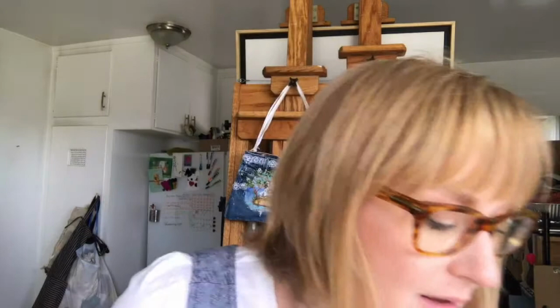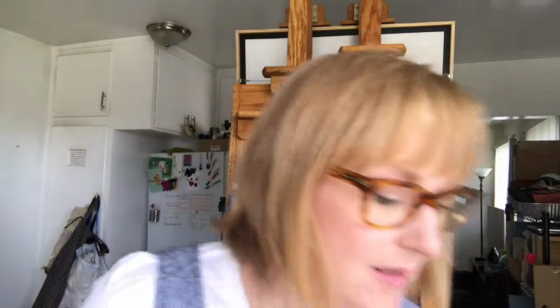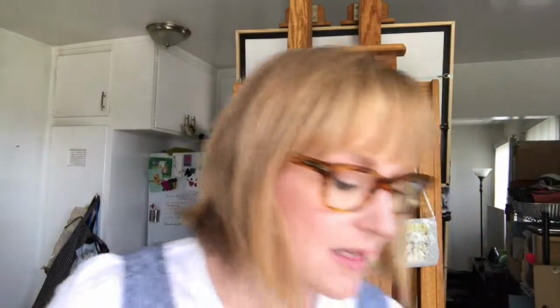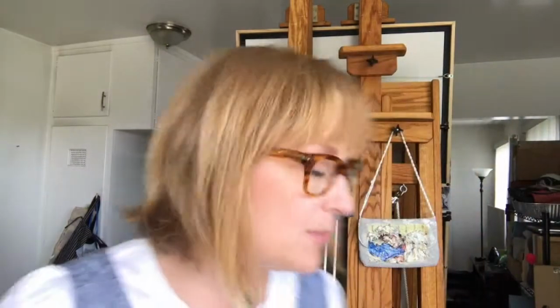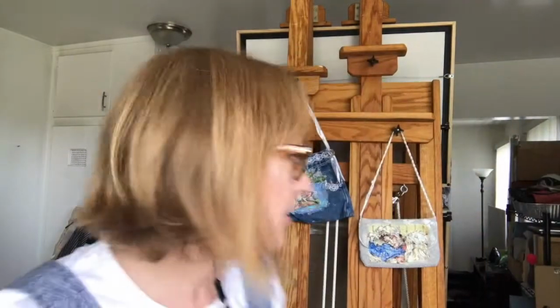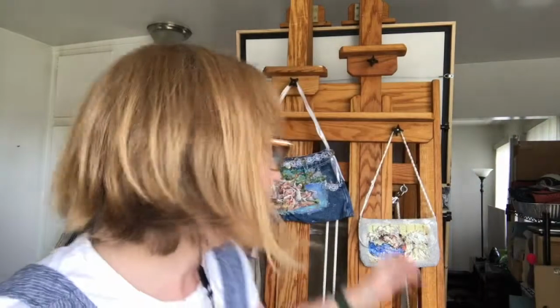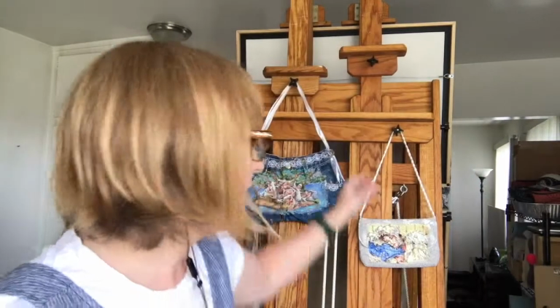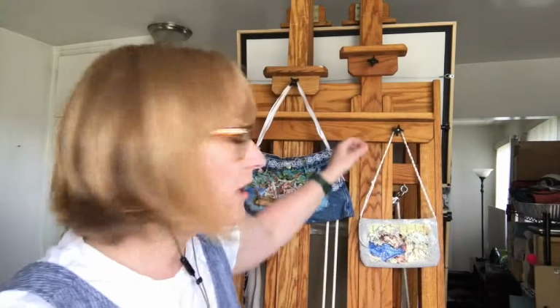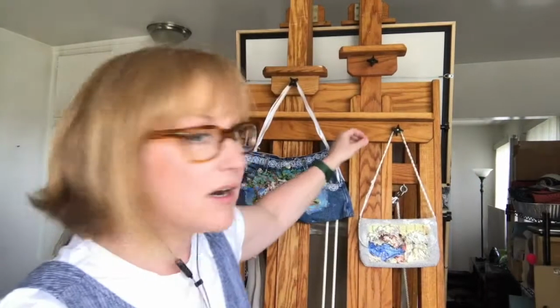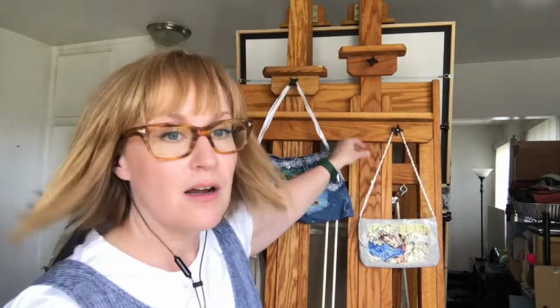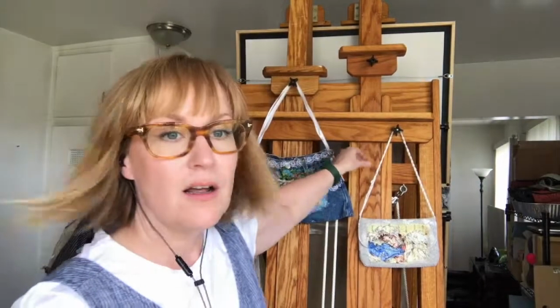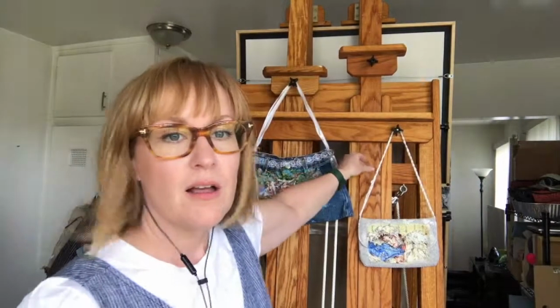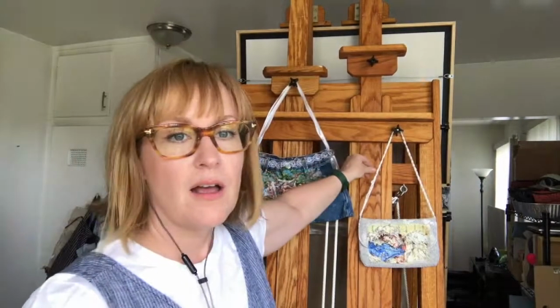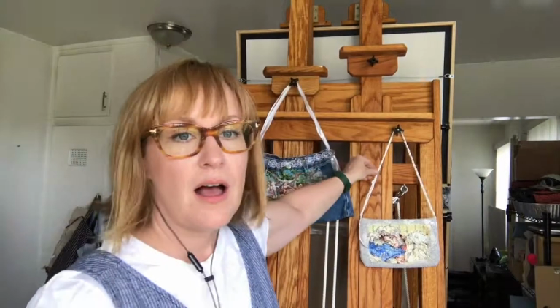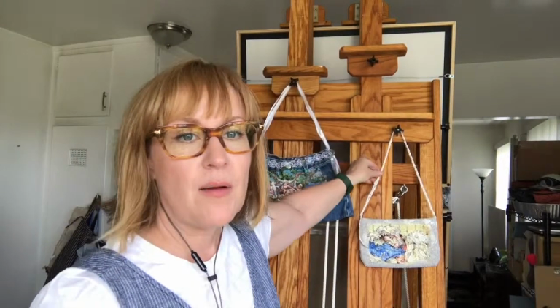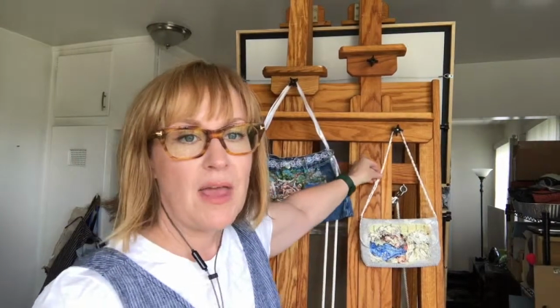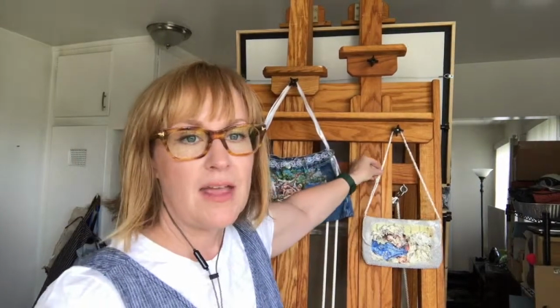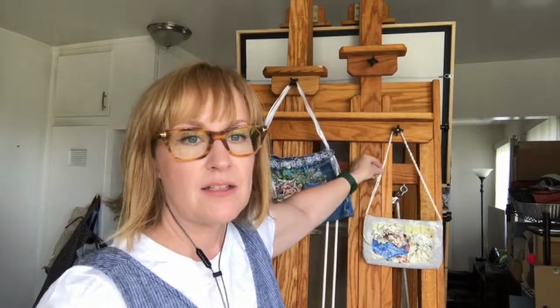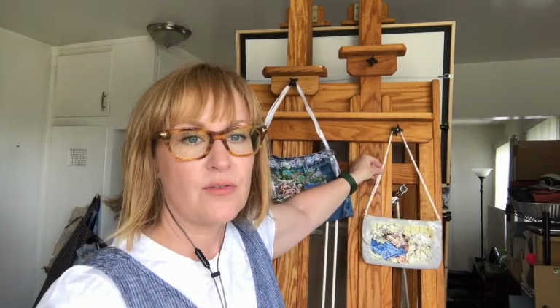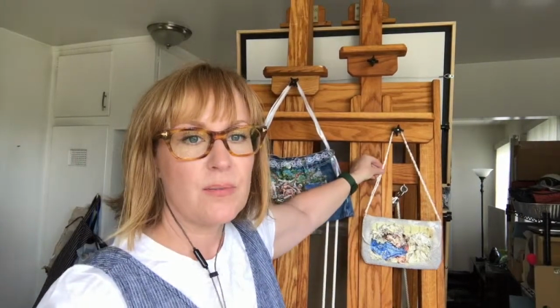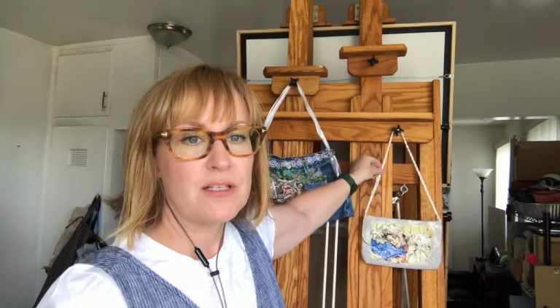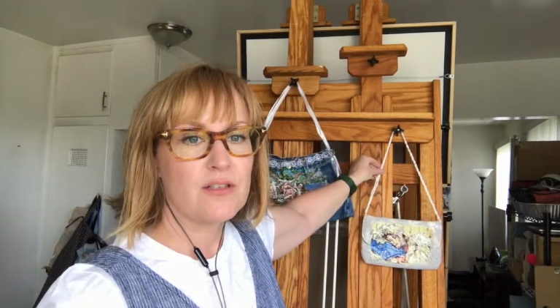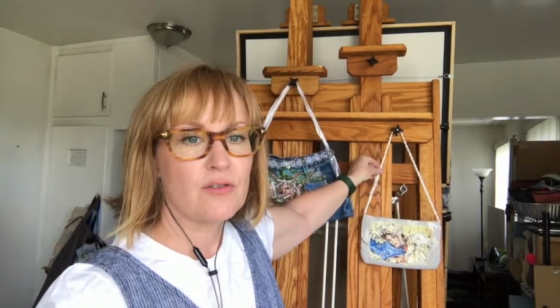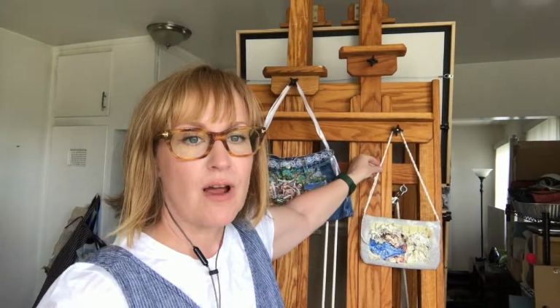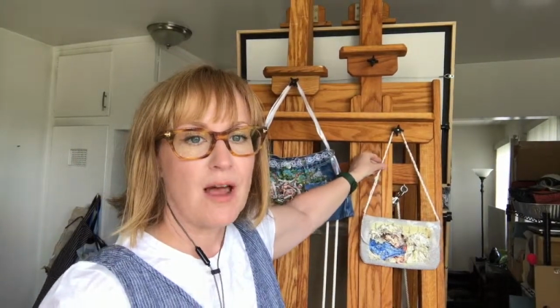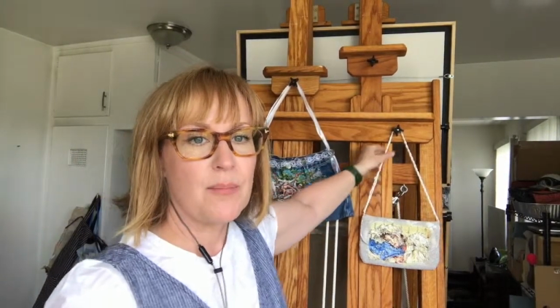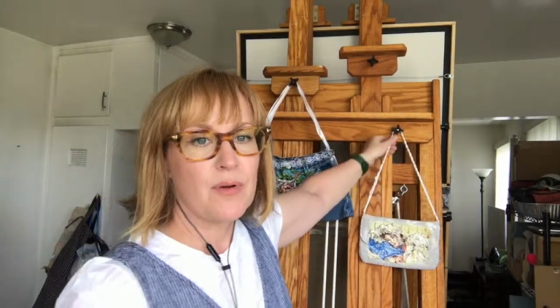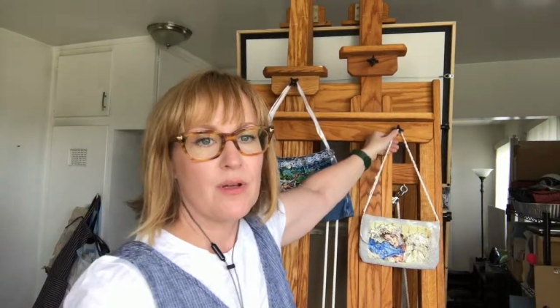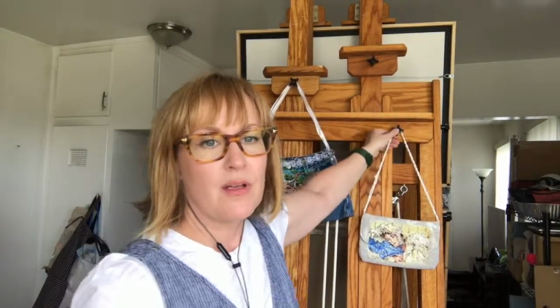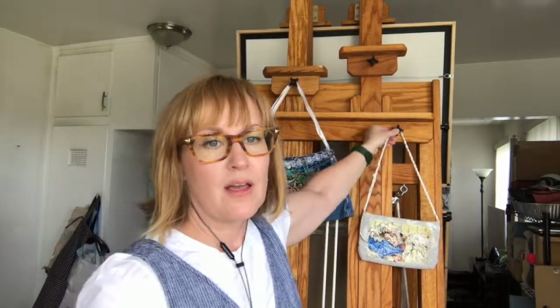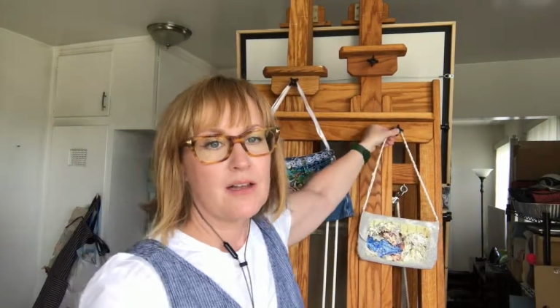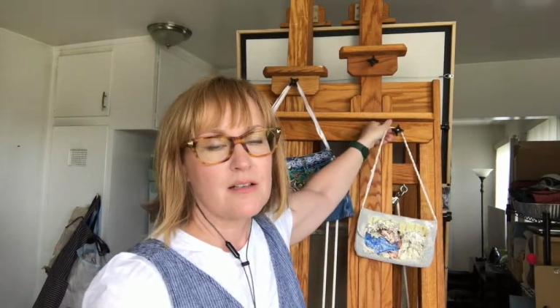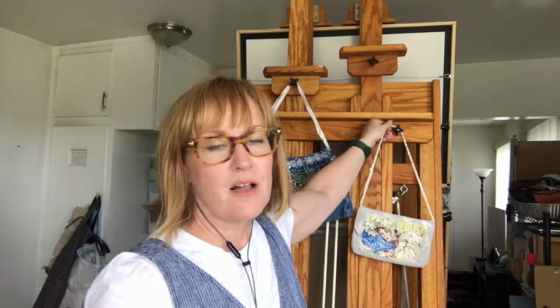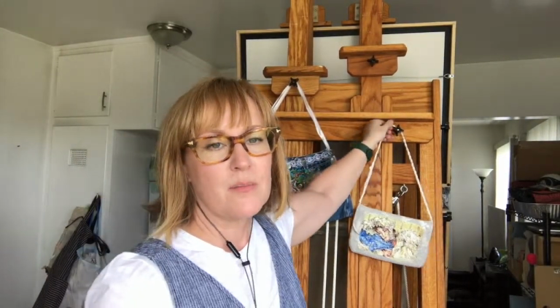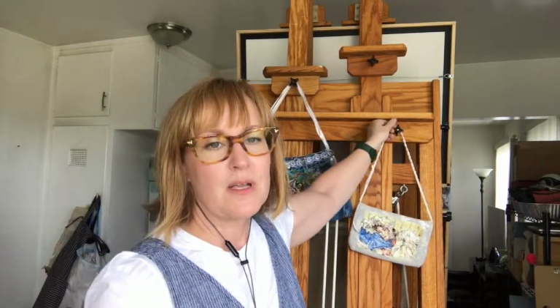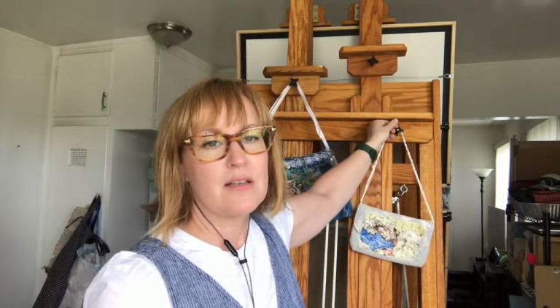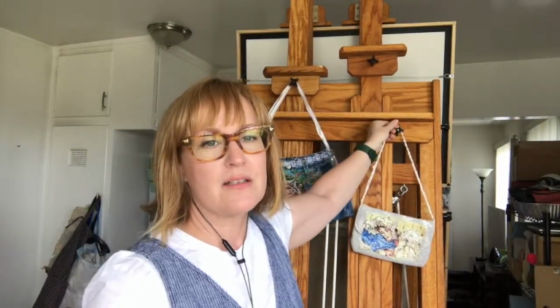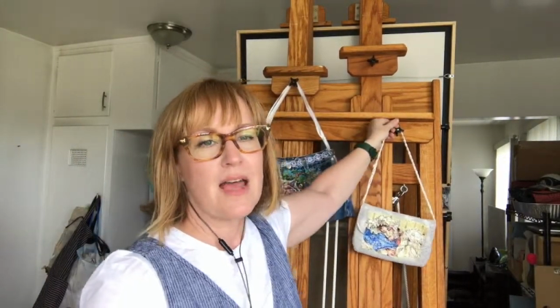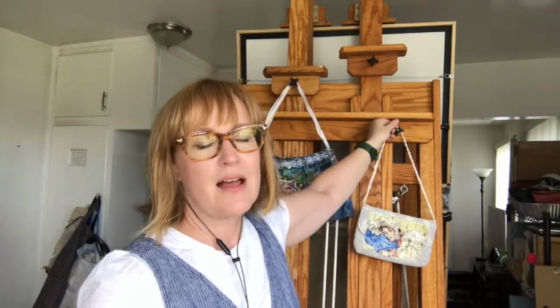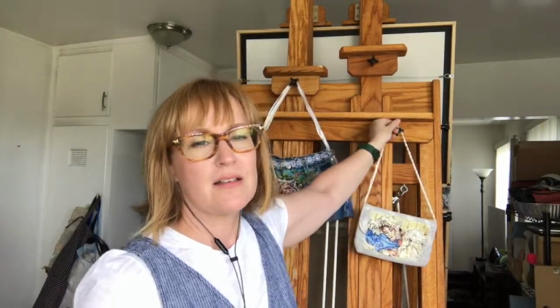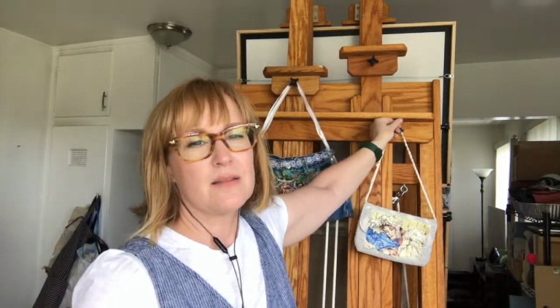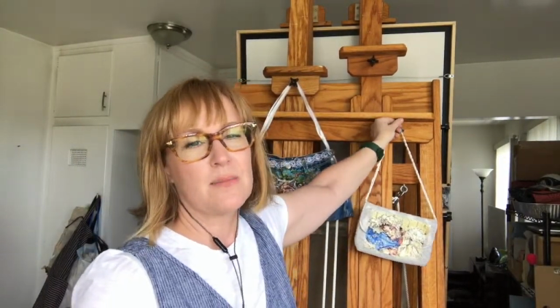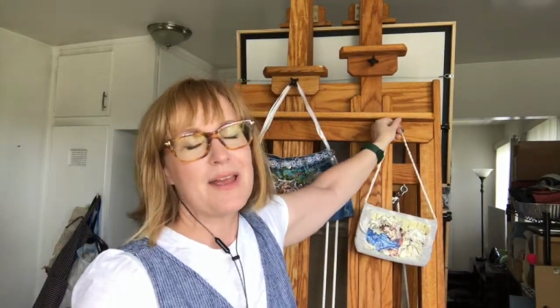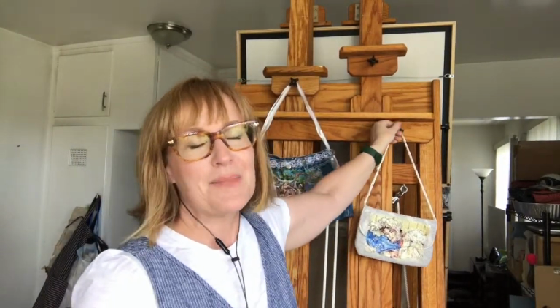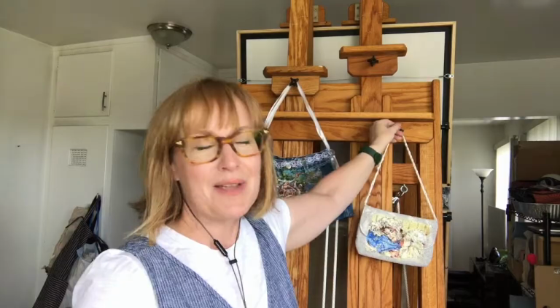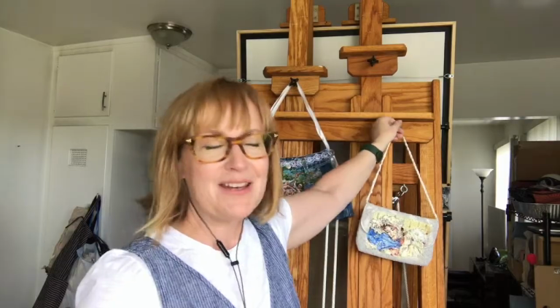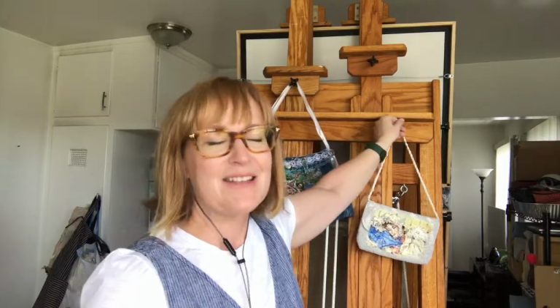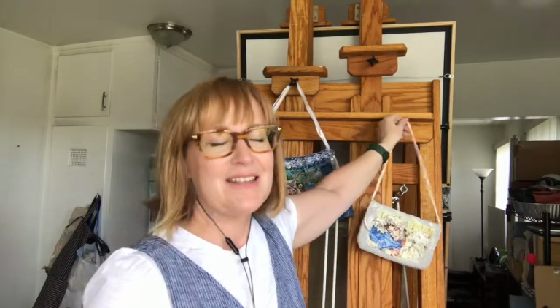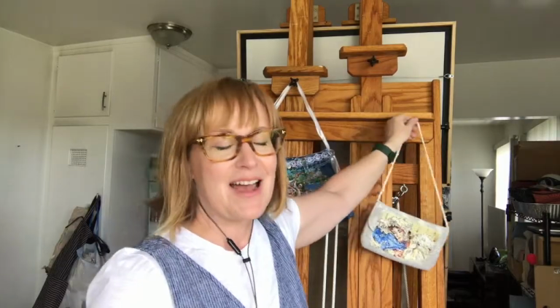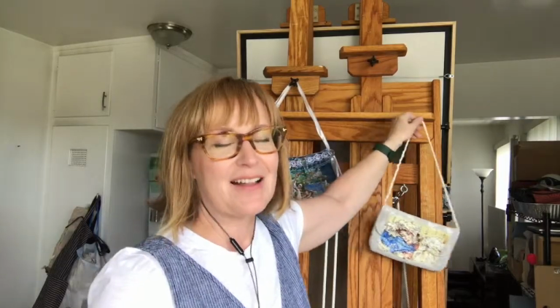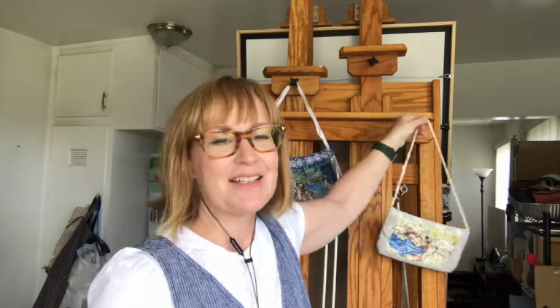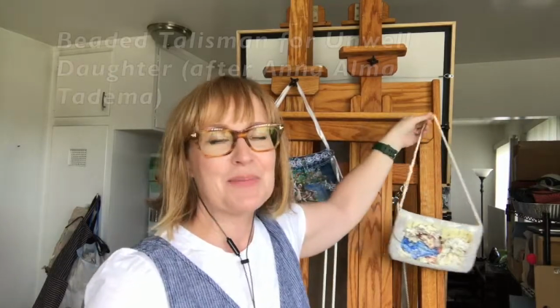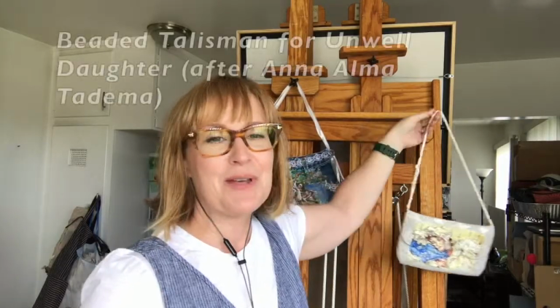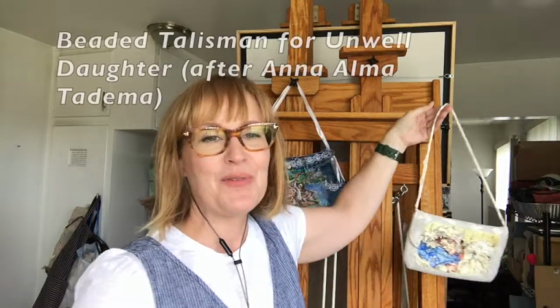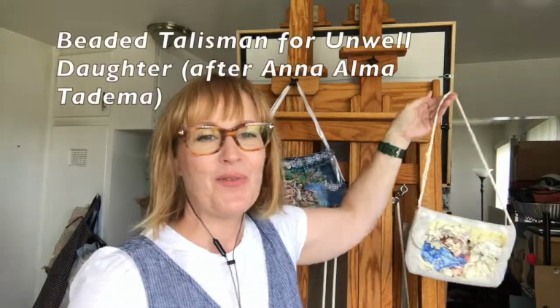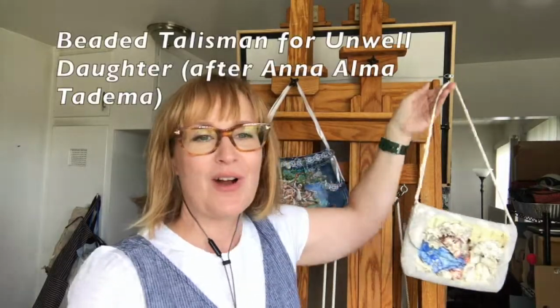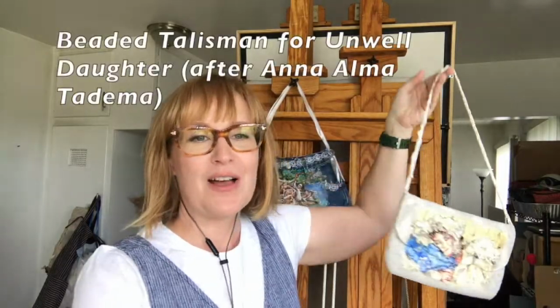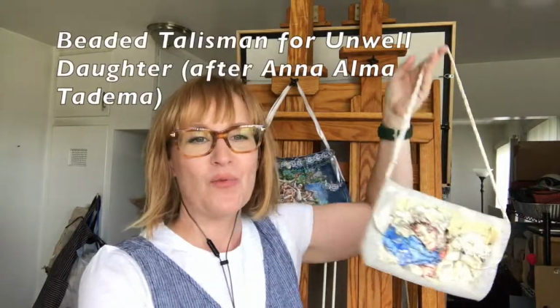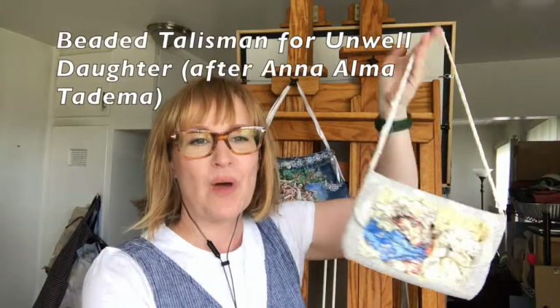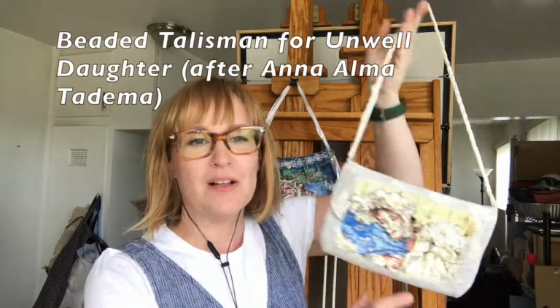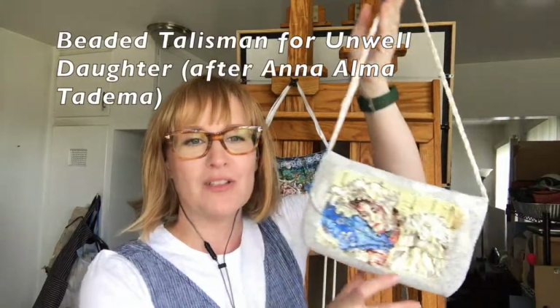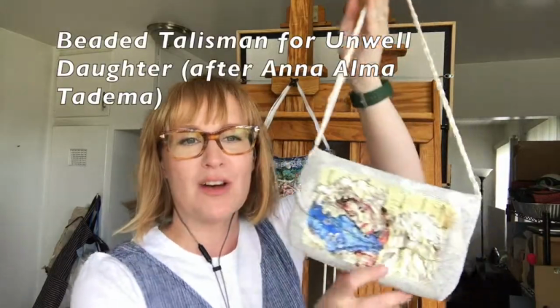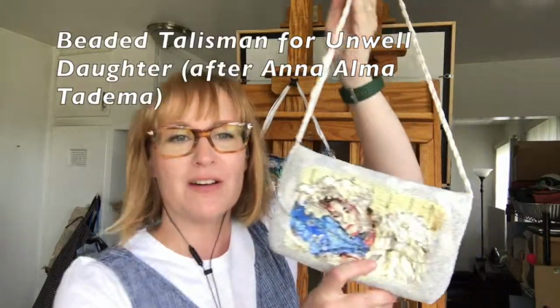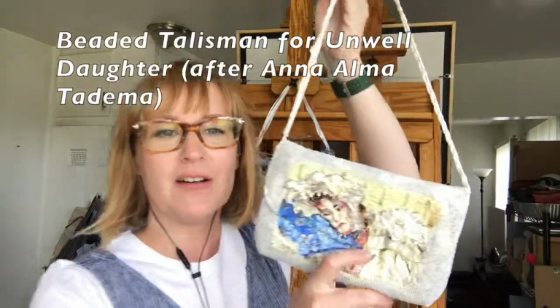This purse here hangs from its strap, and it's called Beaded Talisman for Unwell Daughter.